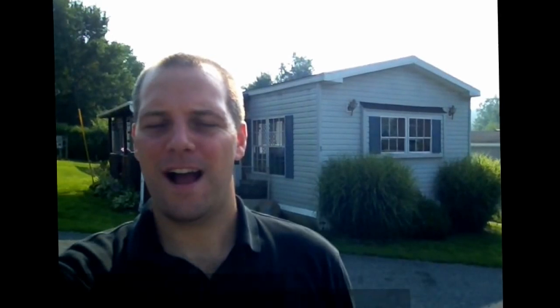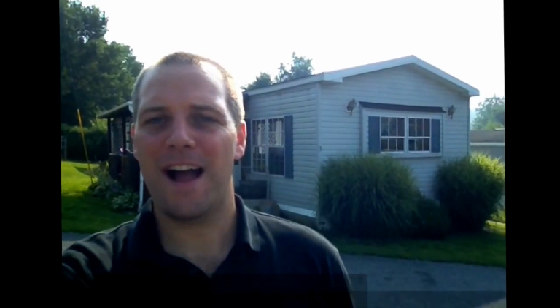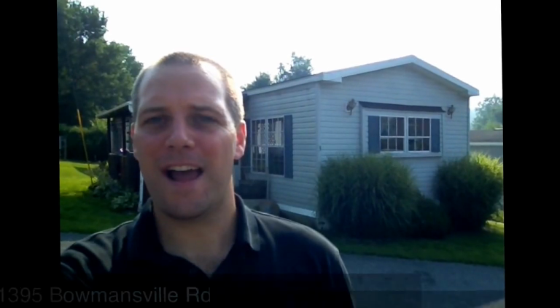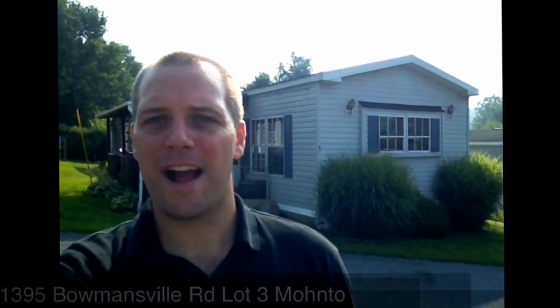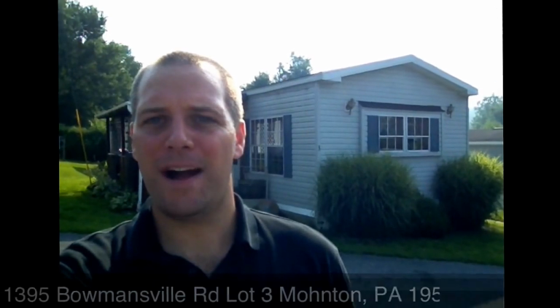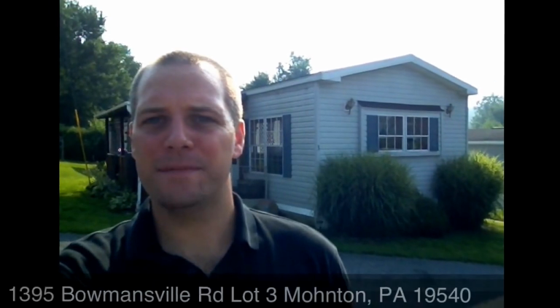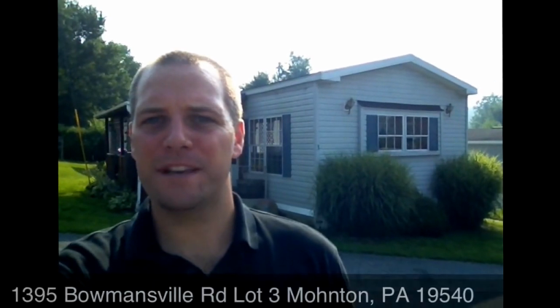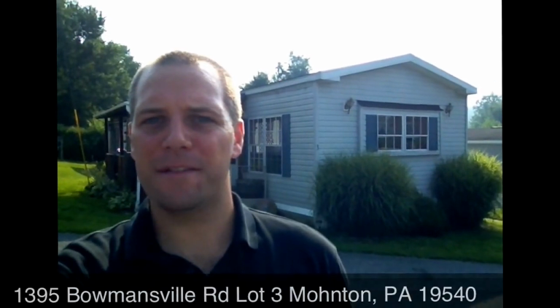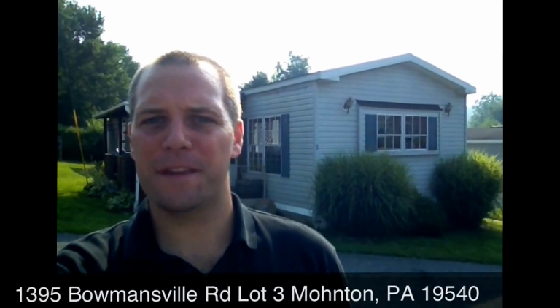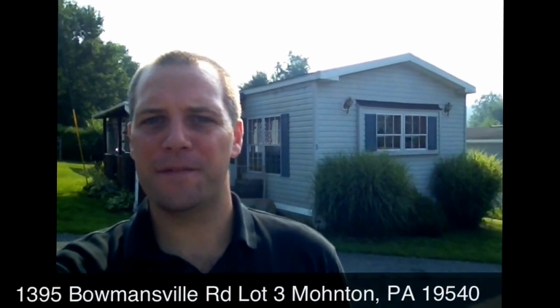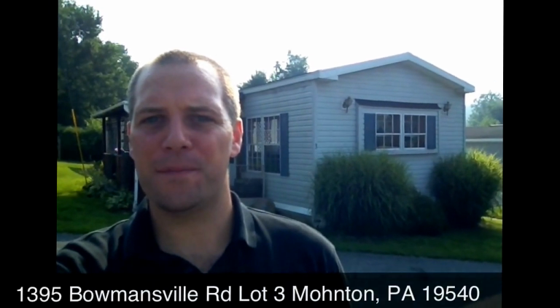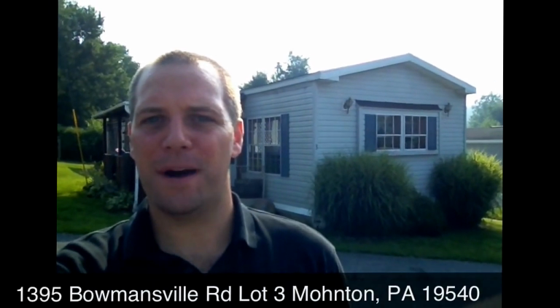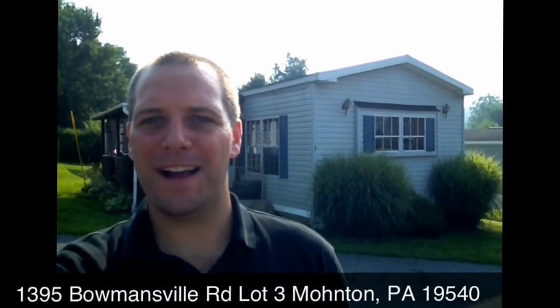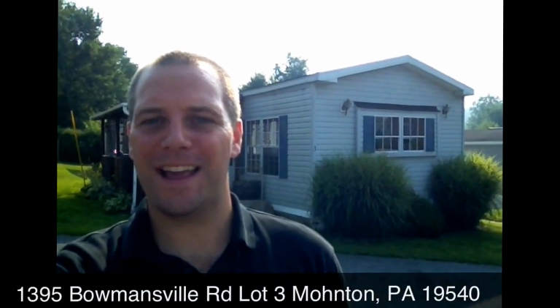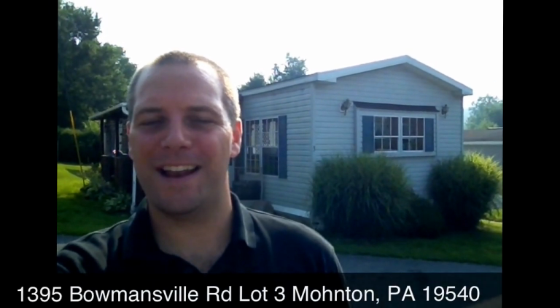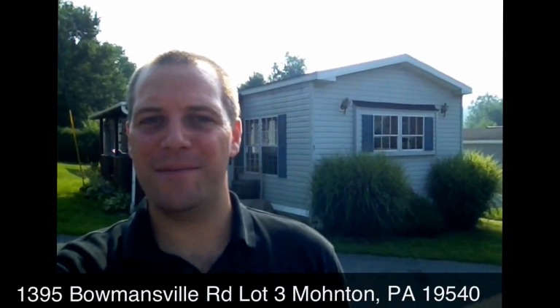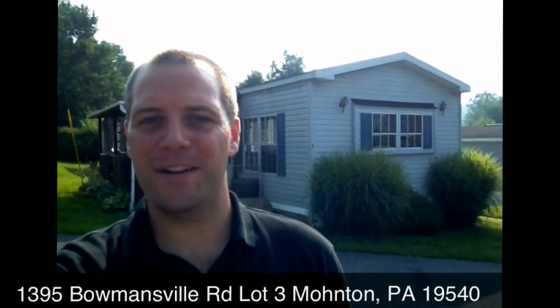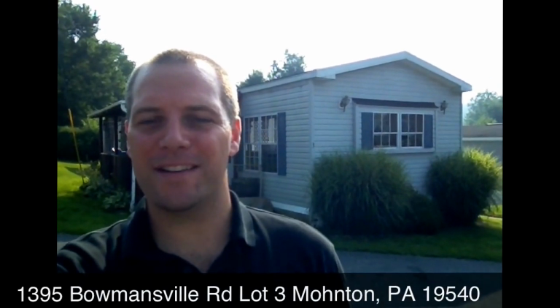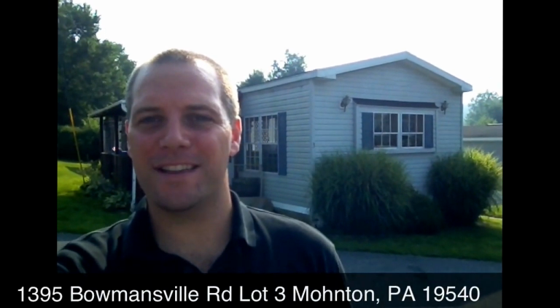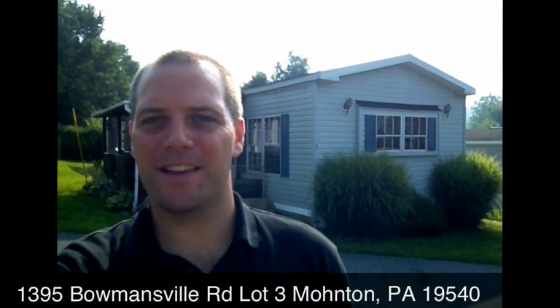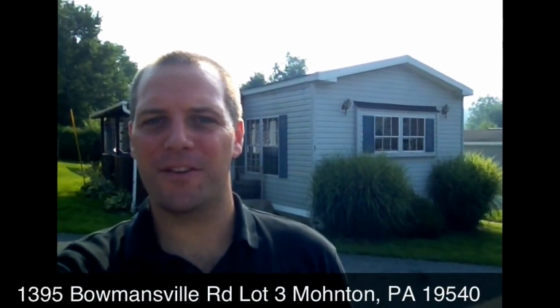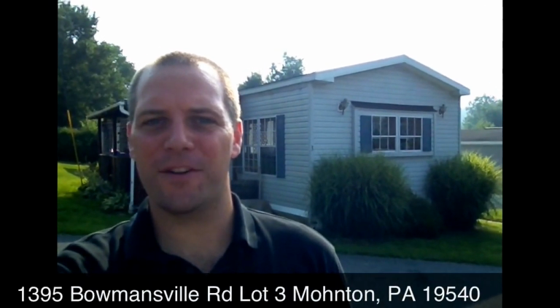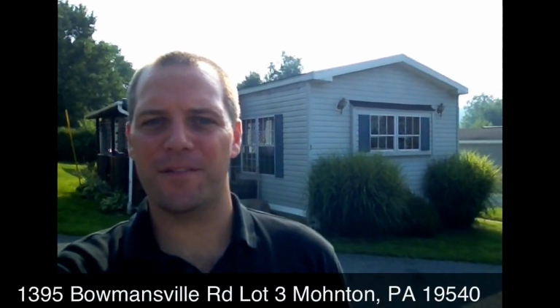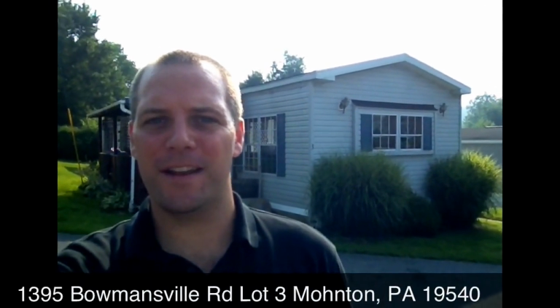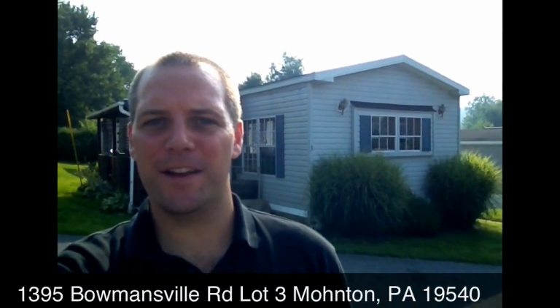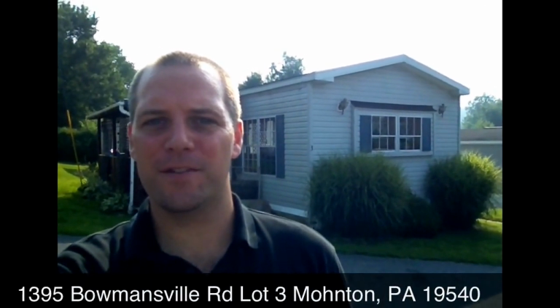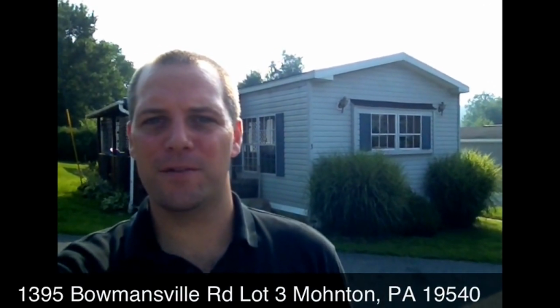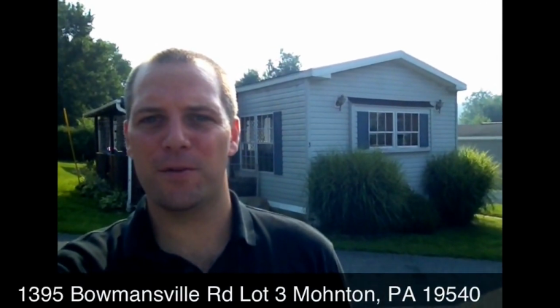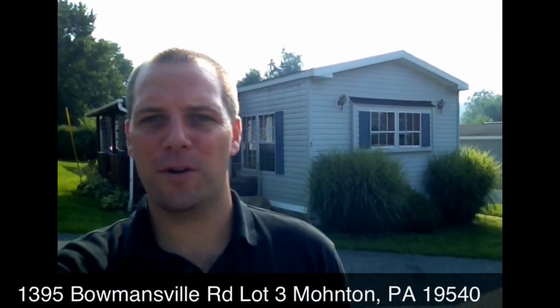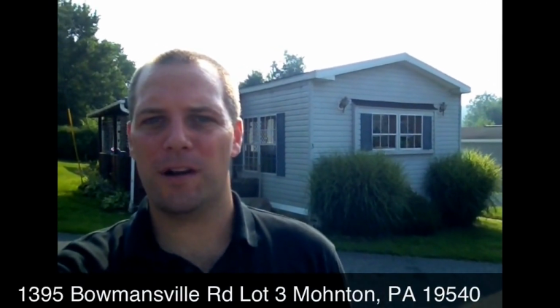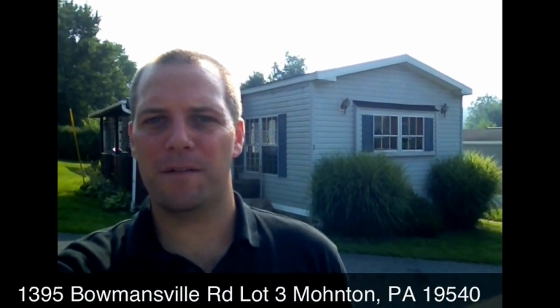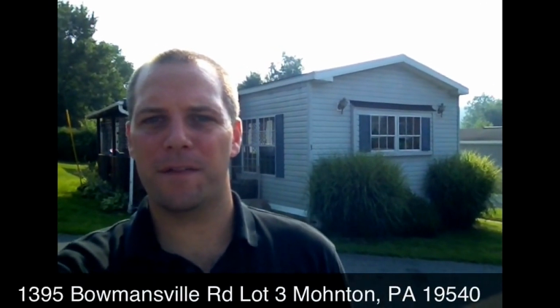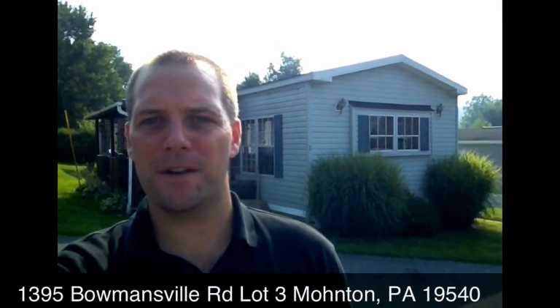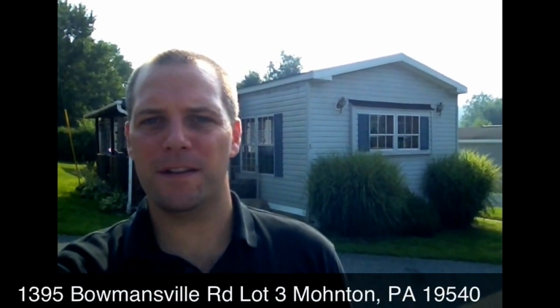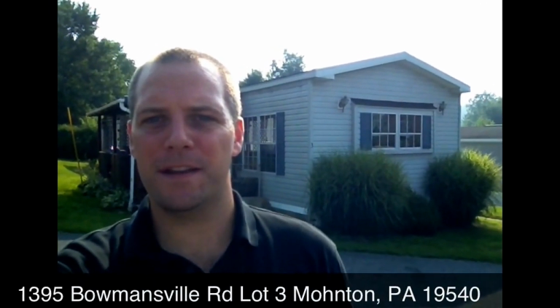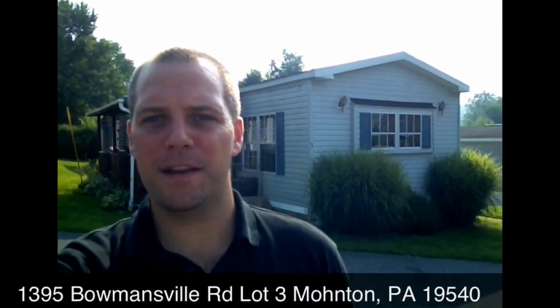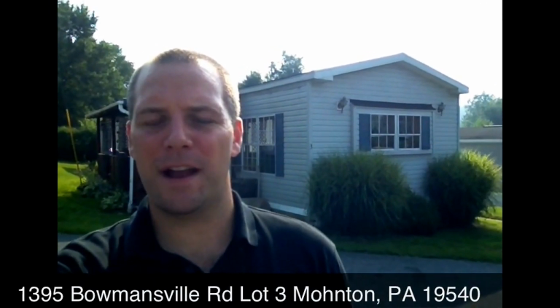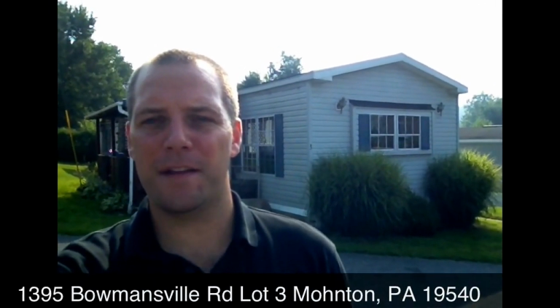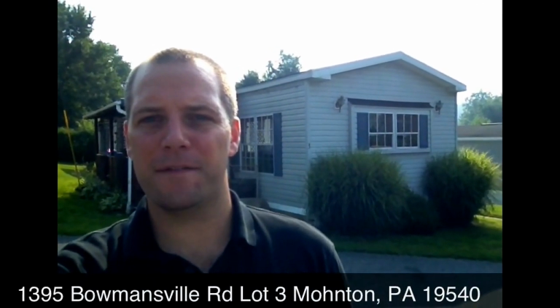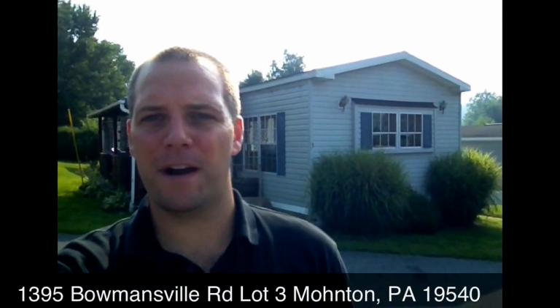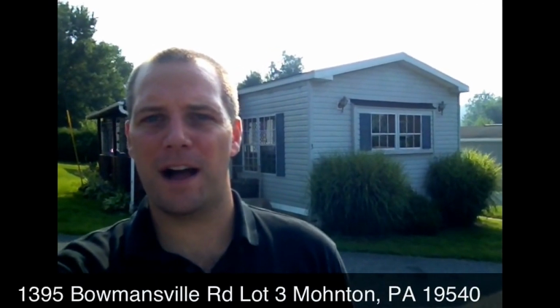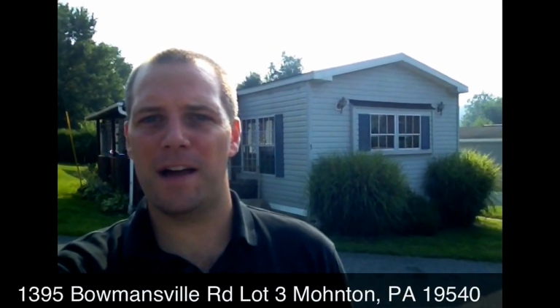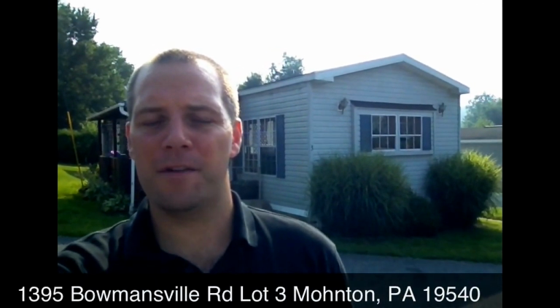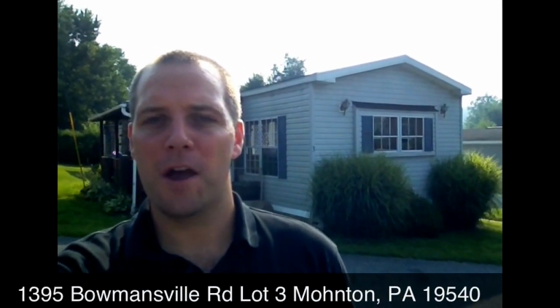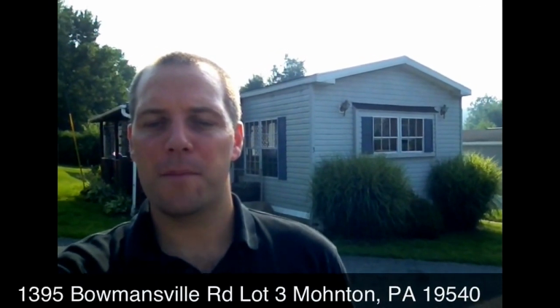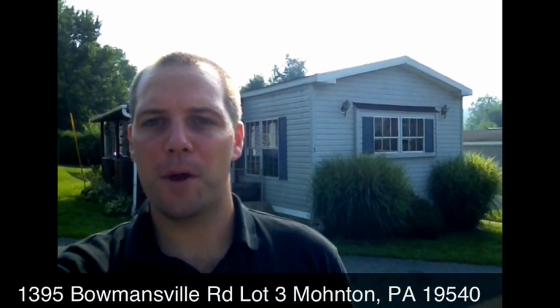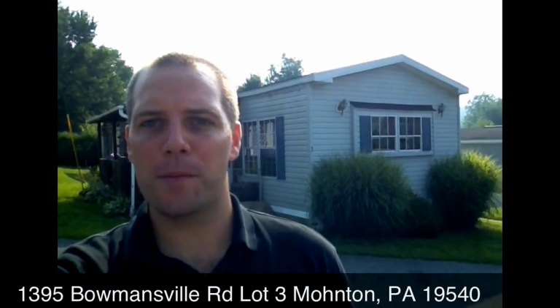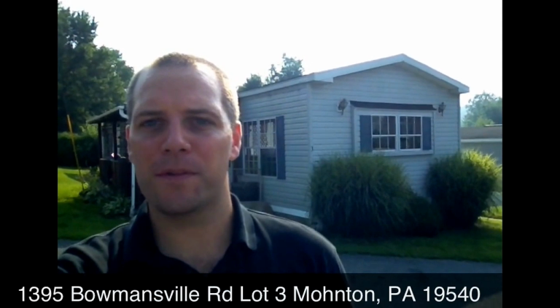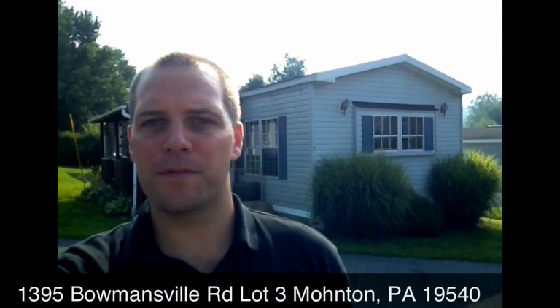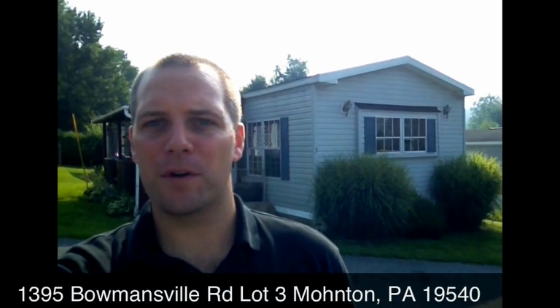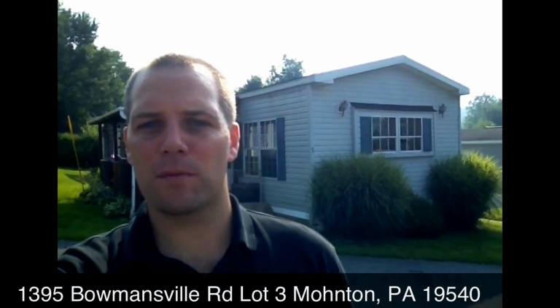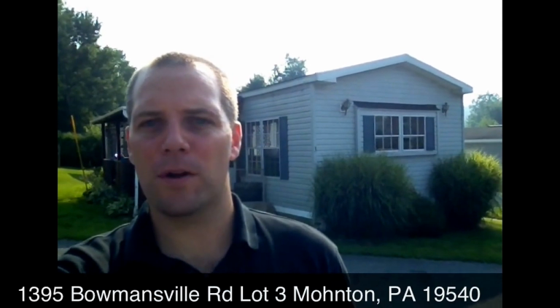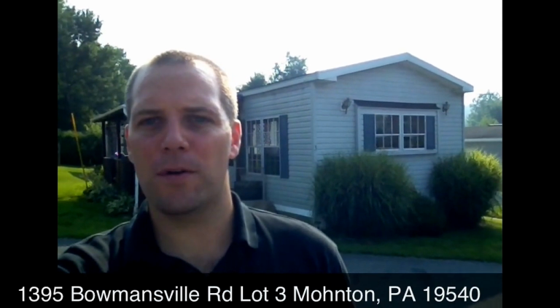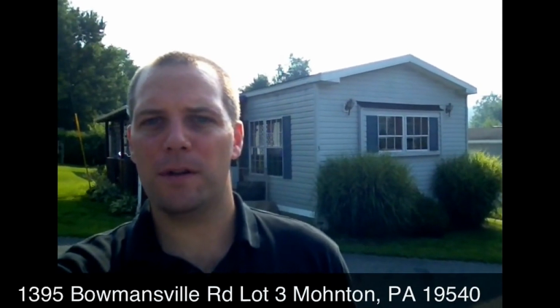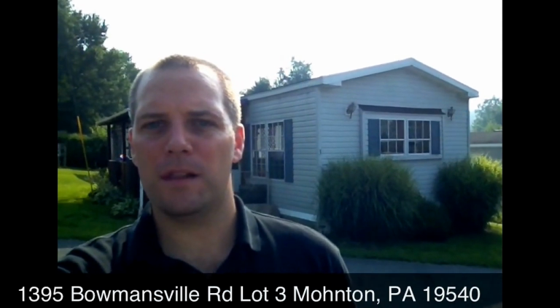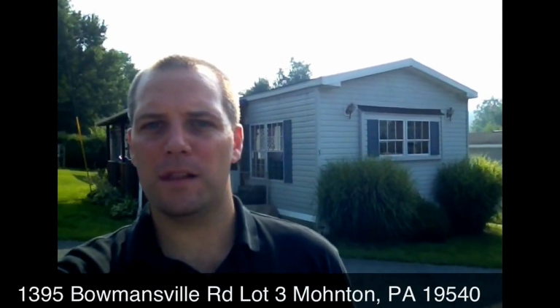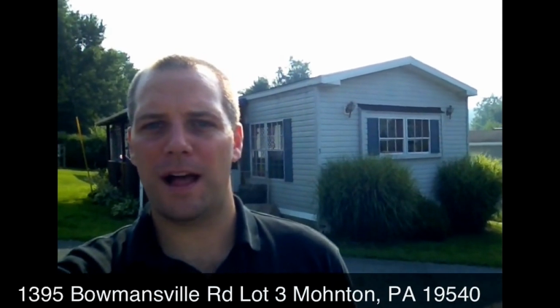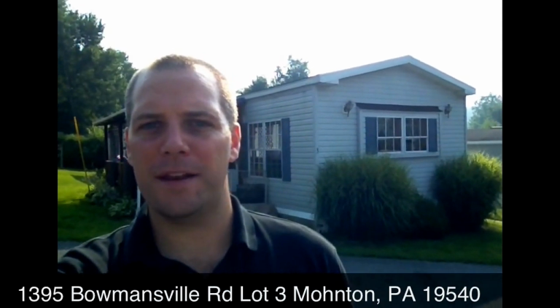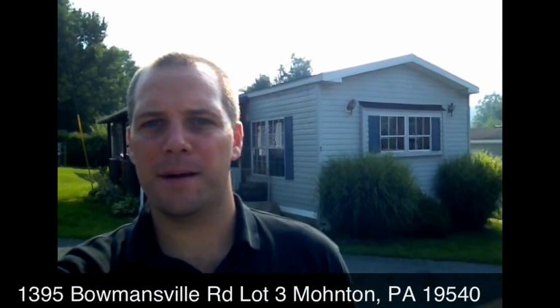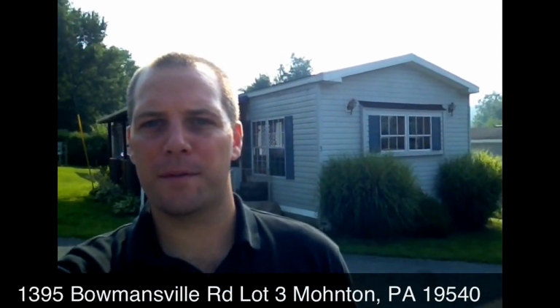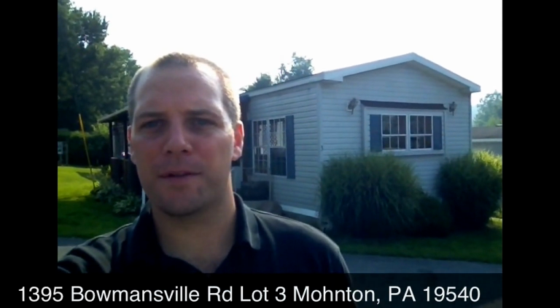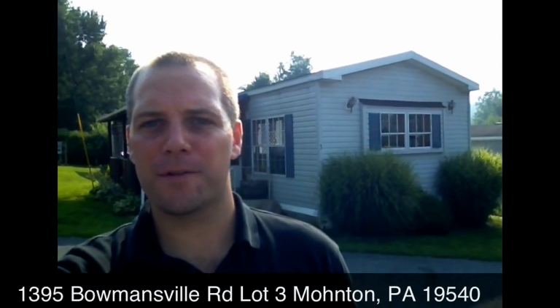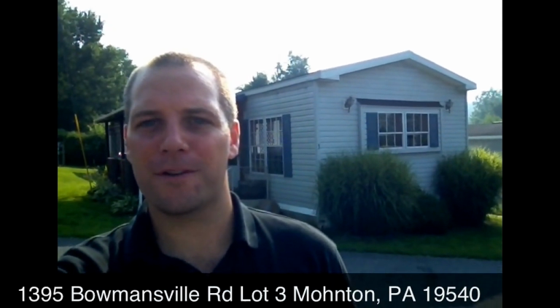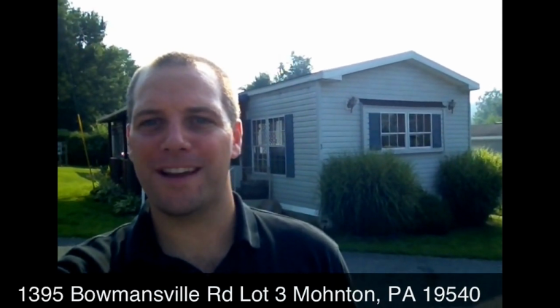Hi, I'm Jeff Dieffenbach and I'm here to take you on a video tour of 1395 Bermansville Road, lot number 3.